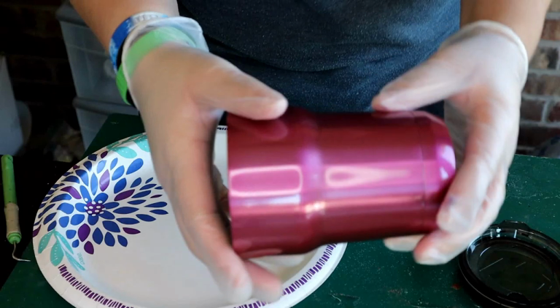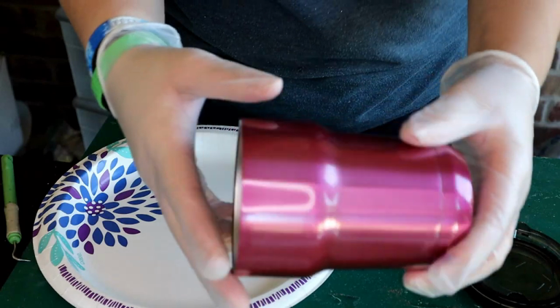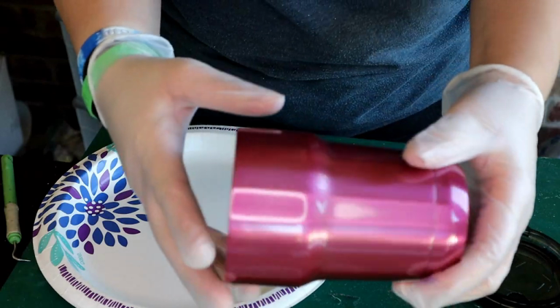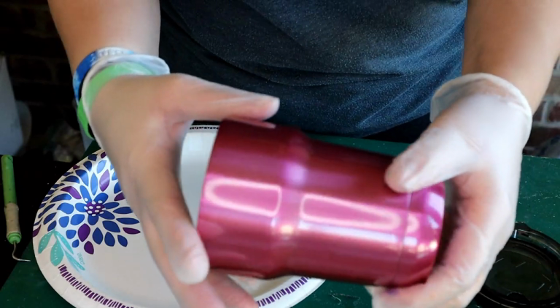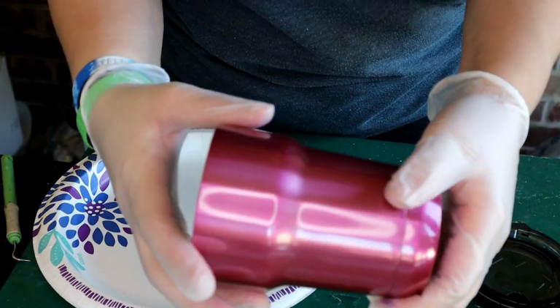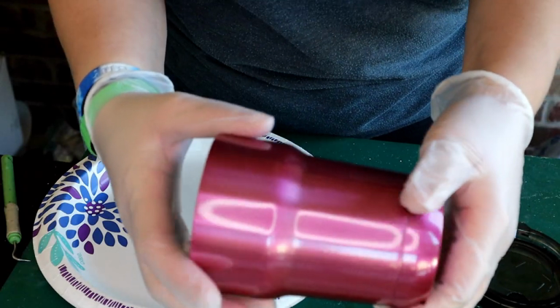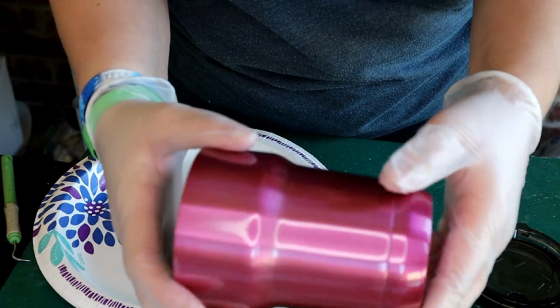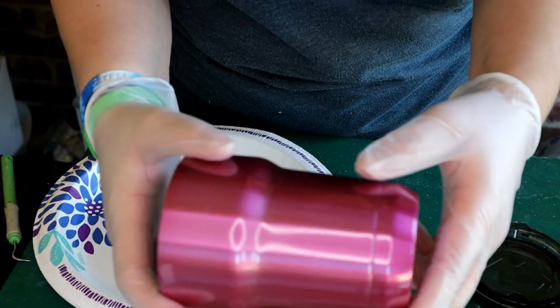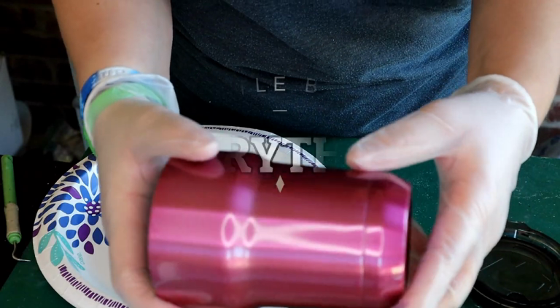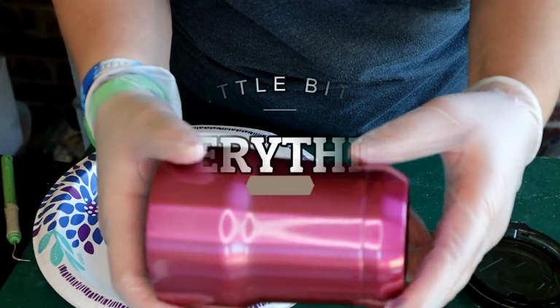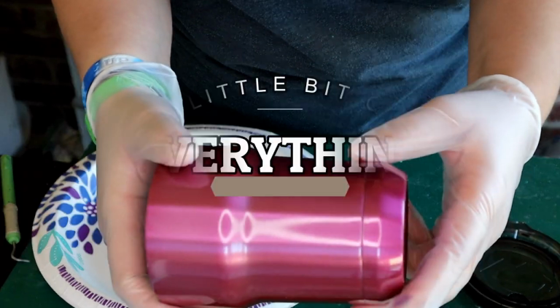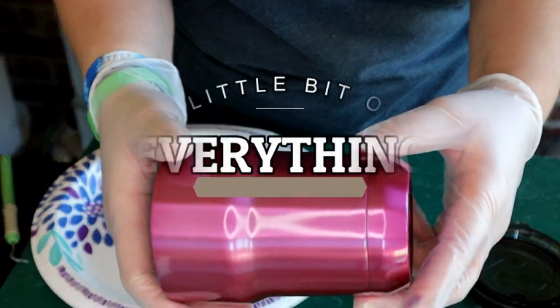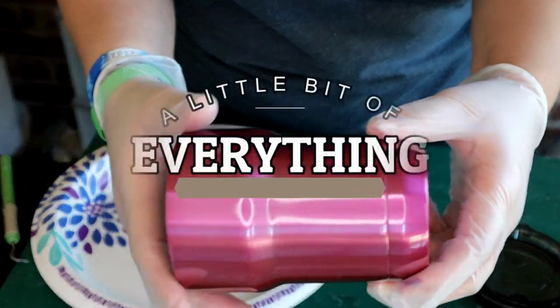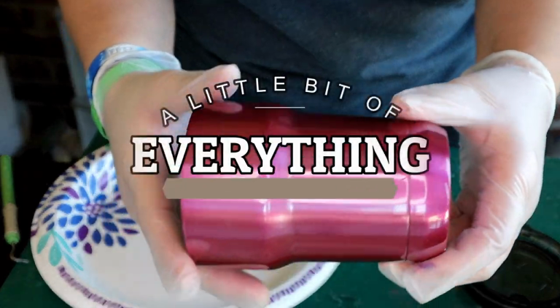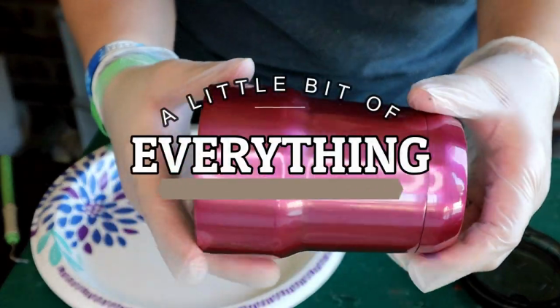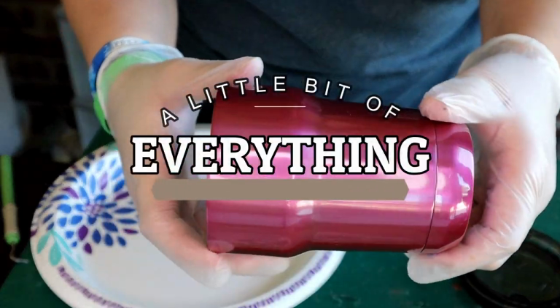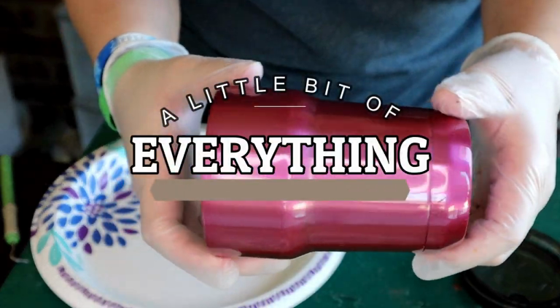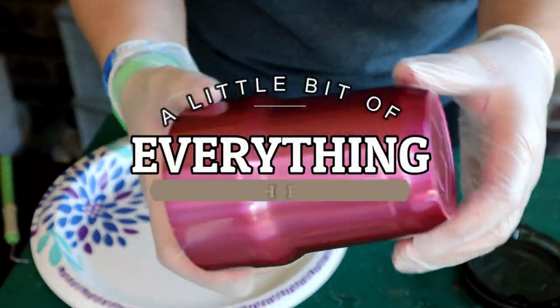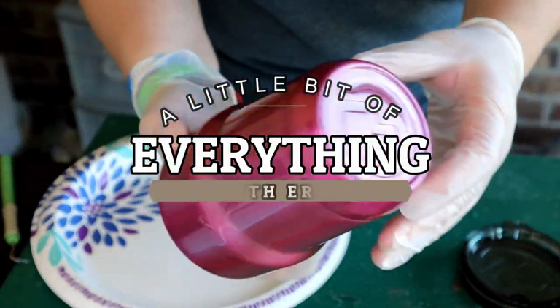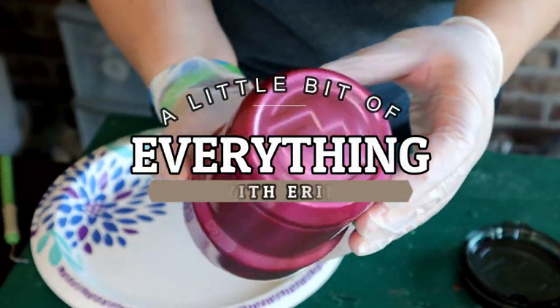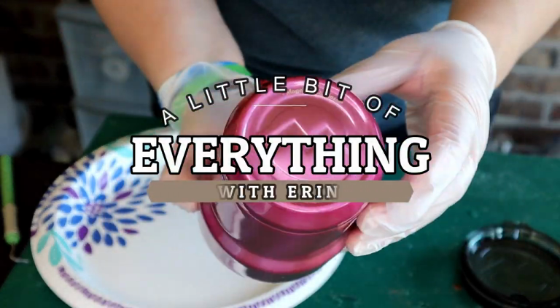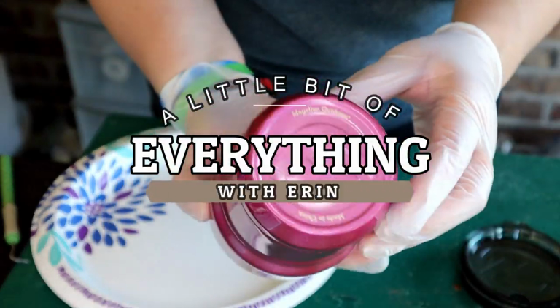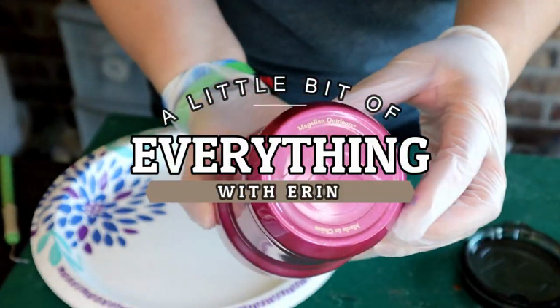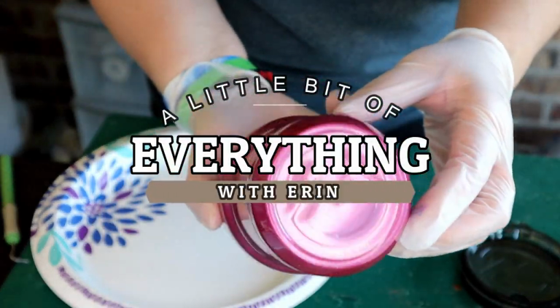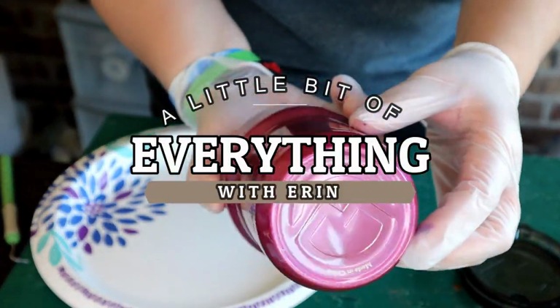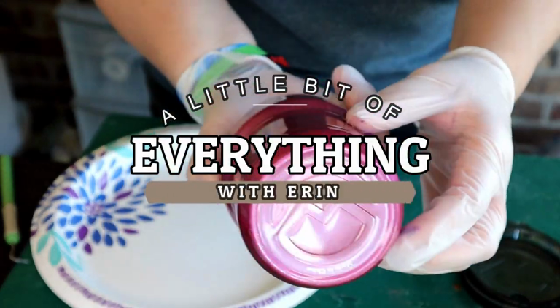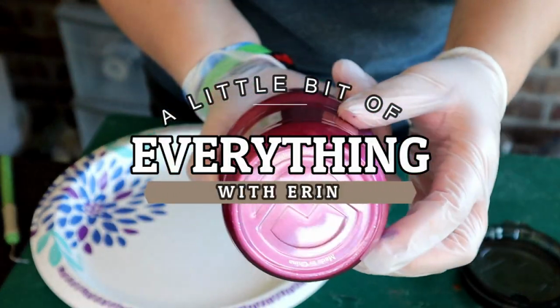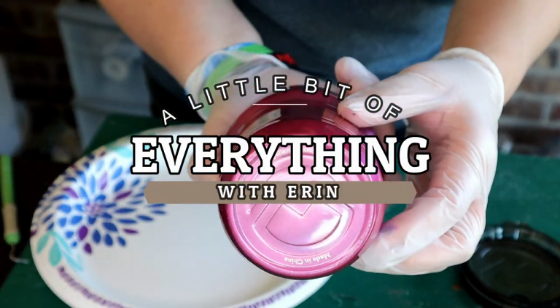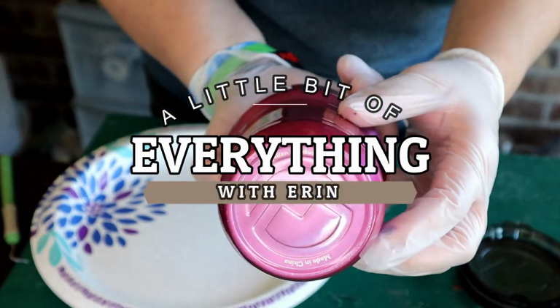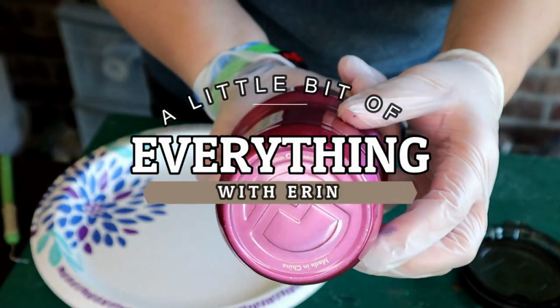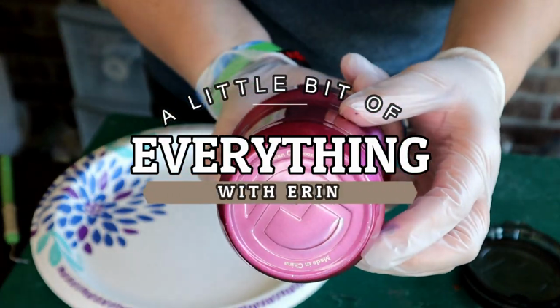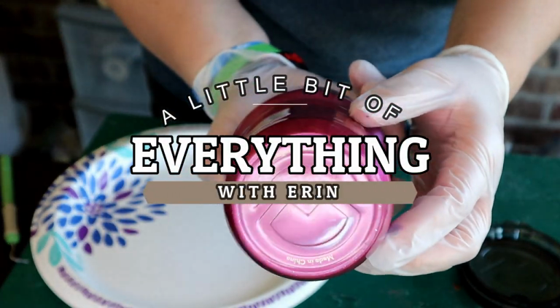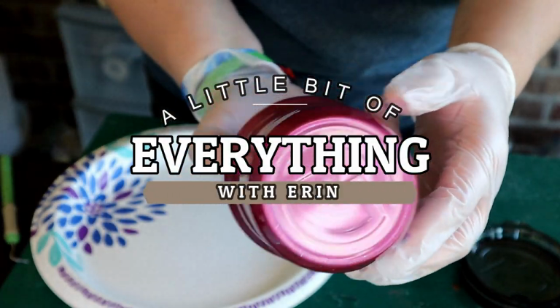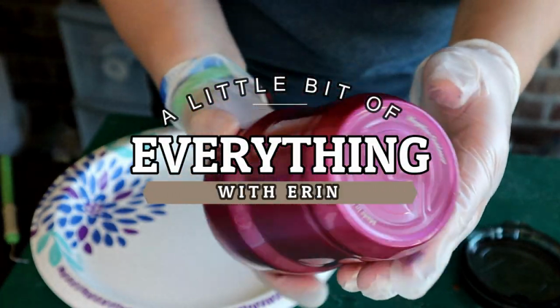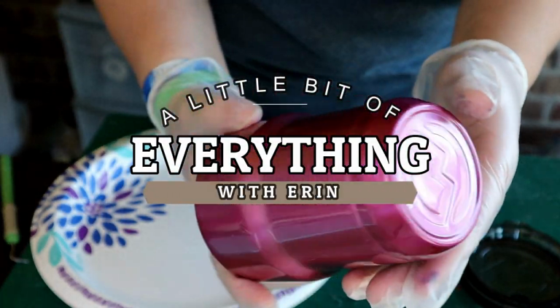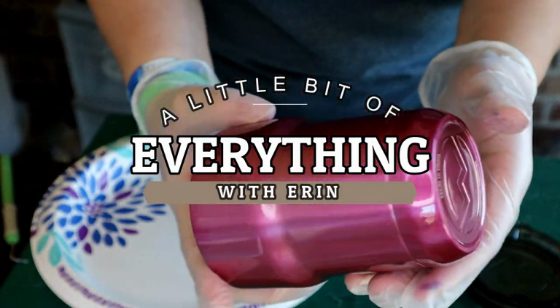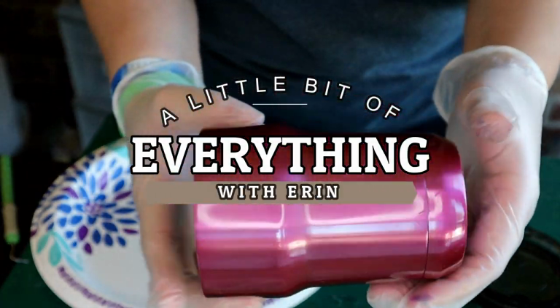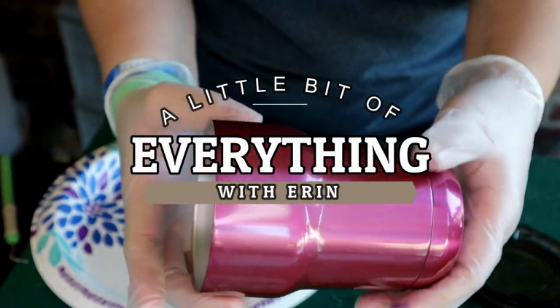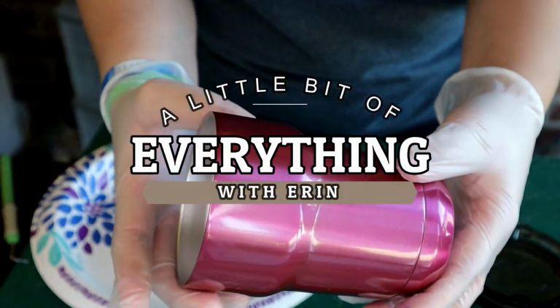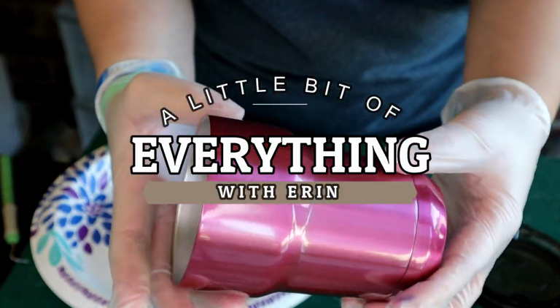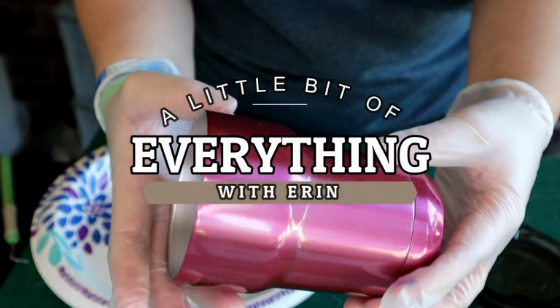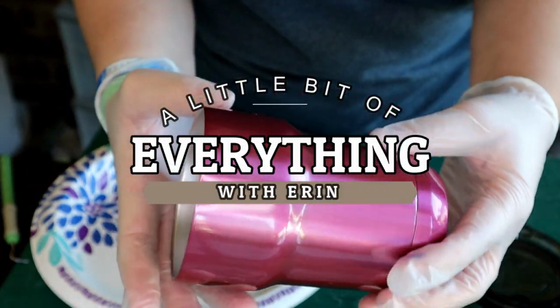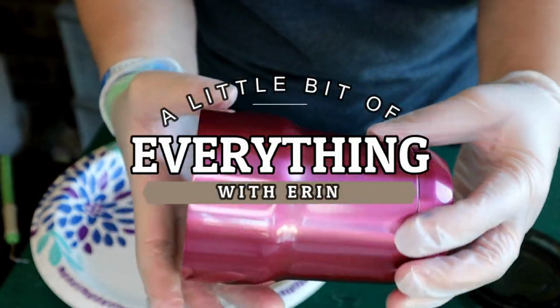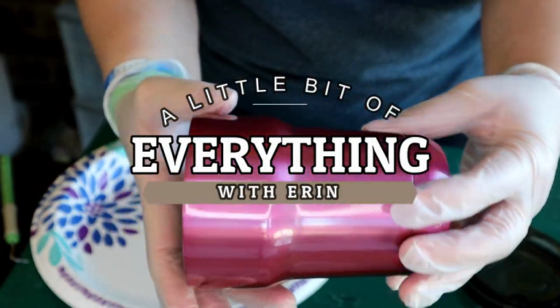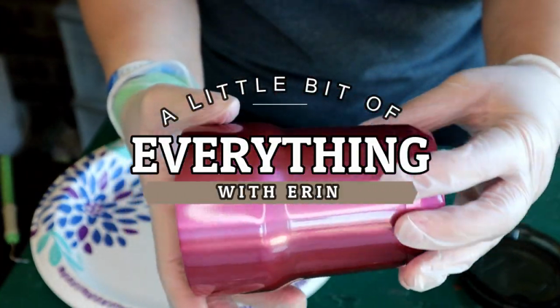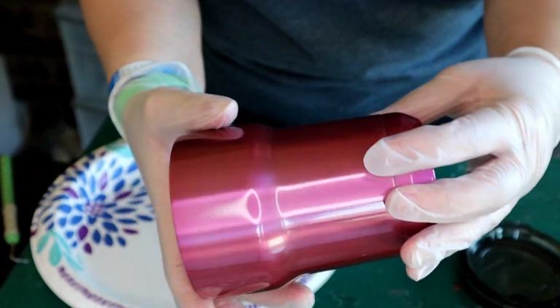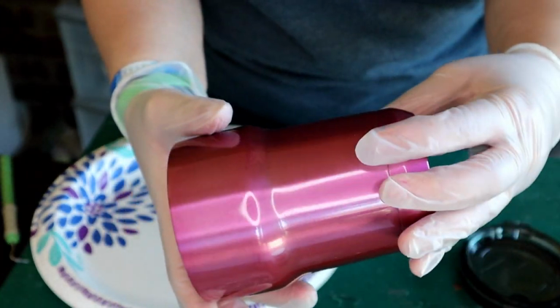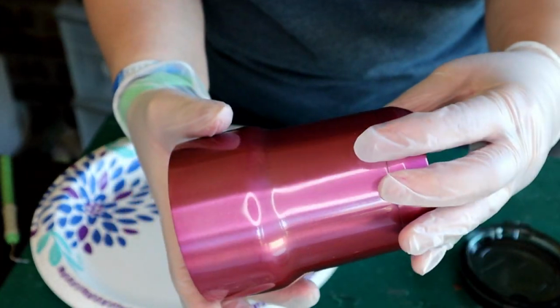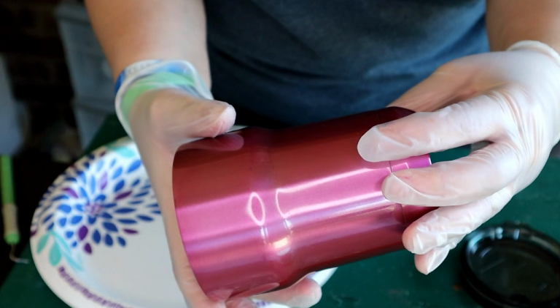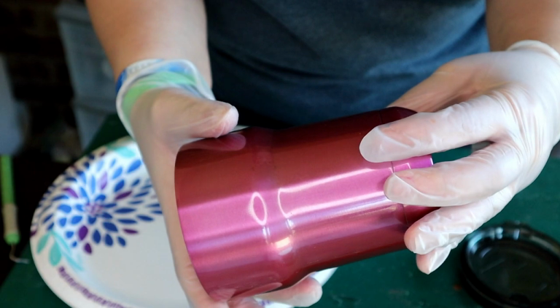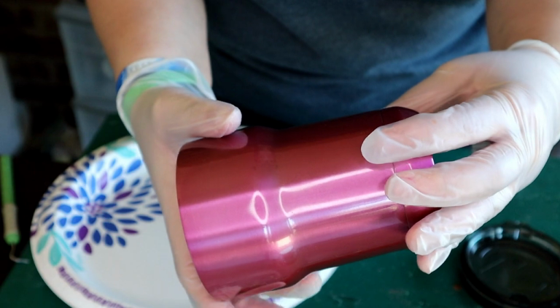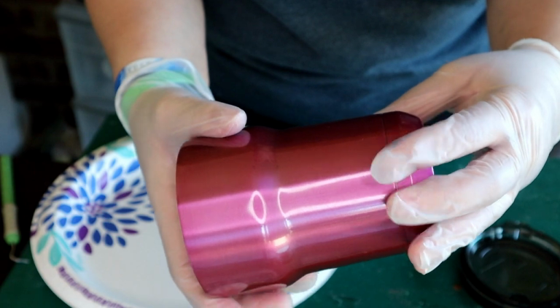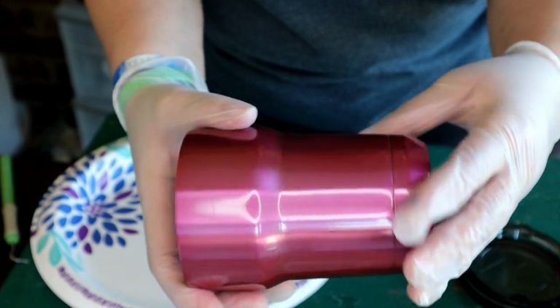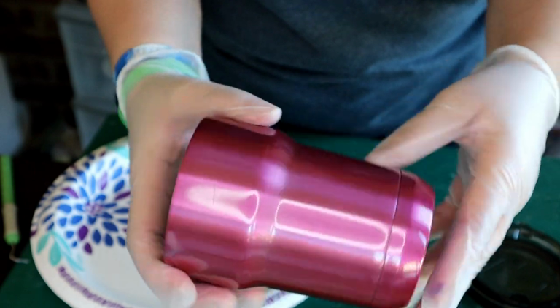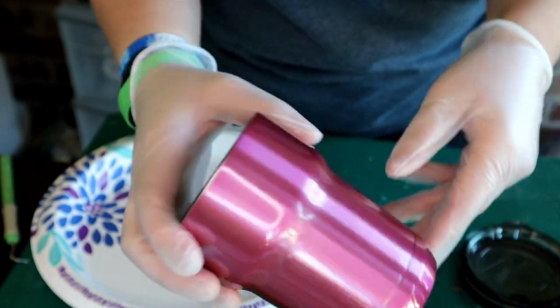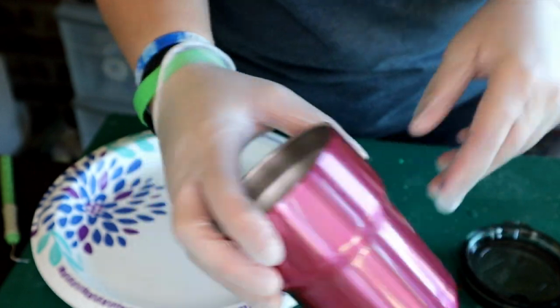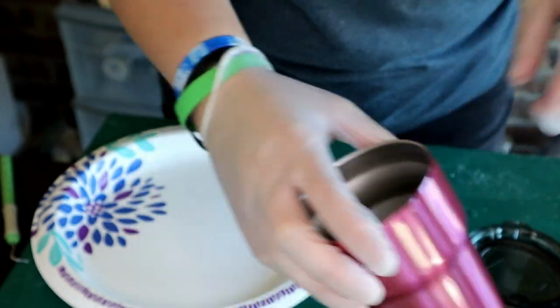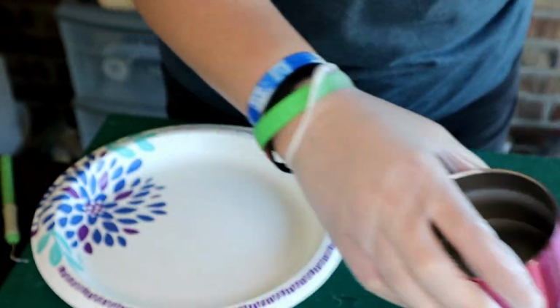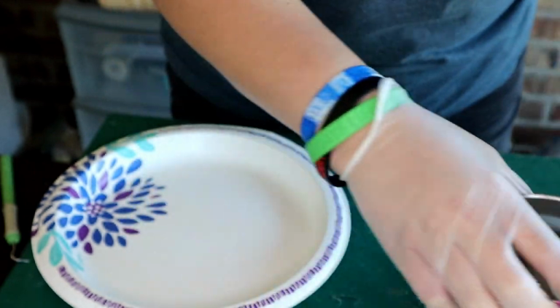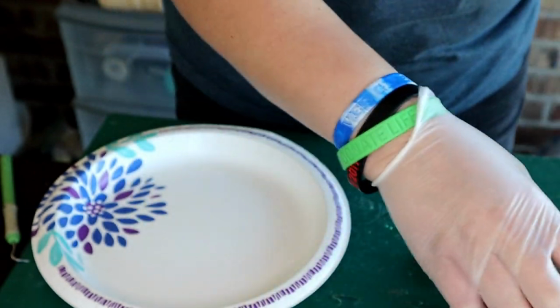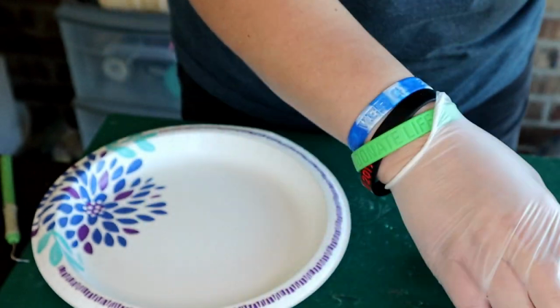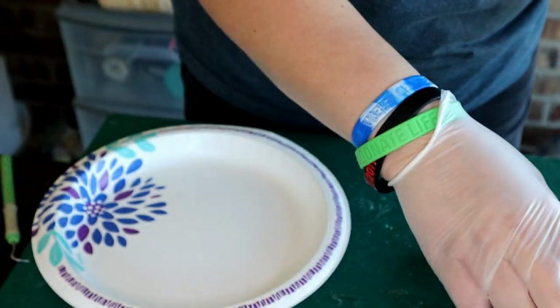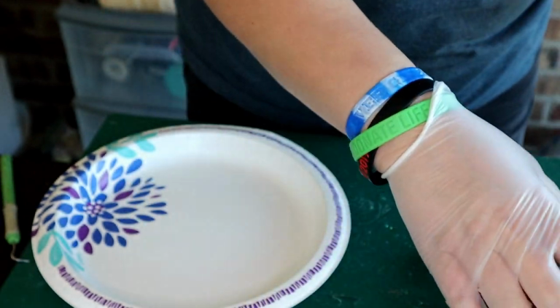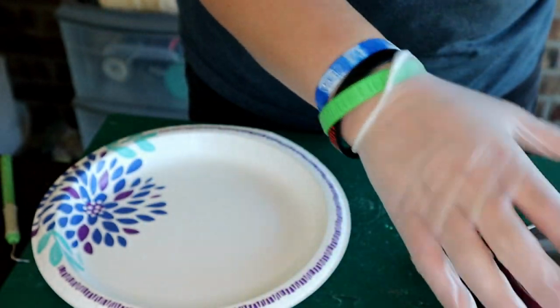Hey guys and welcome back to my channel, a little bit of everything with Erin. Today we will be working with epoxy on this small tumbler.